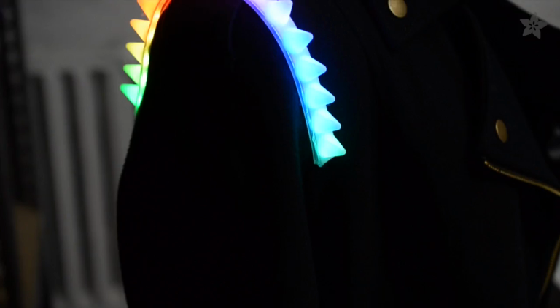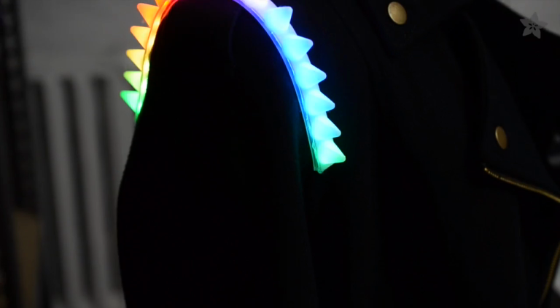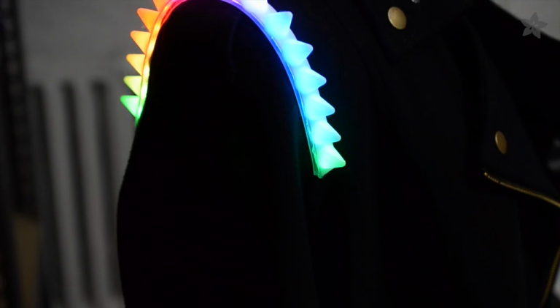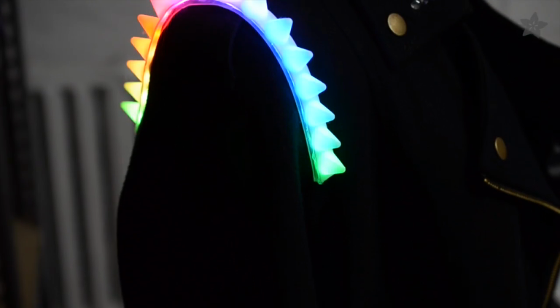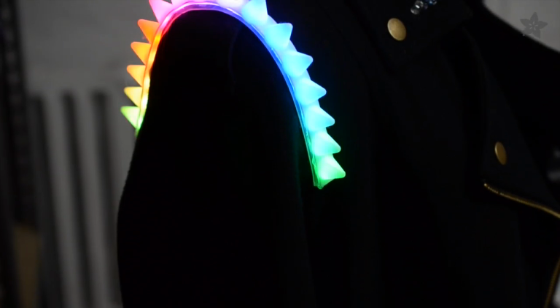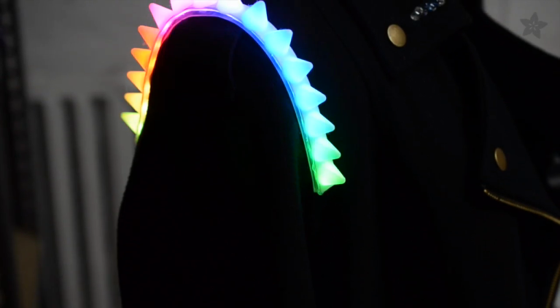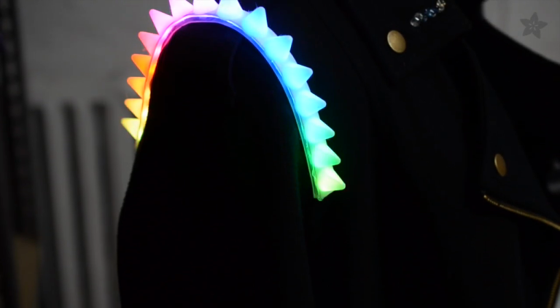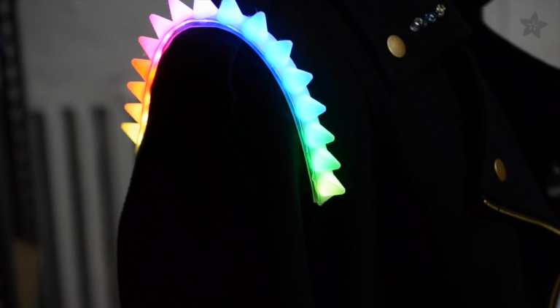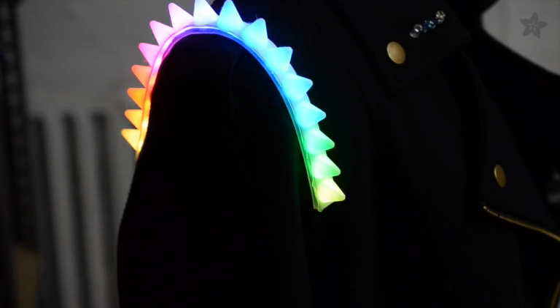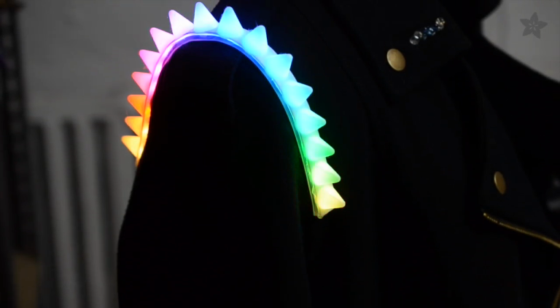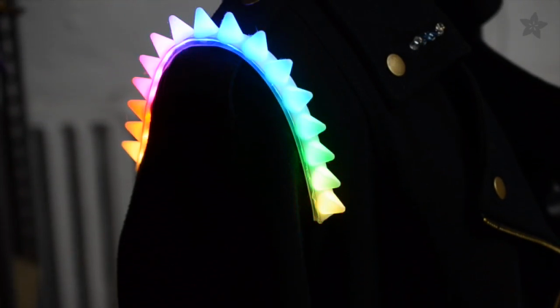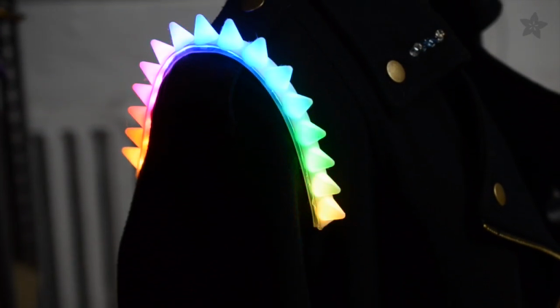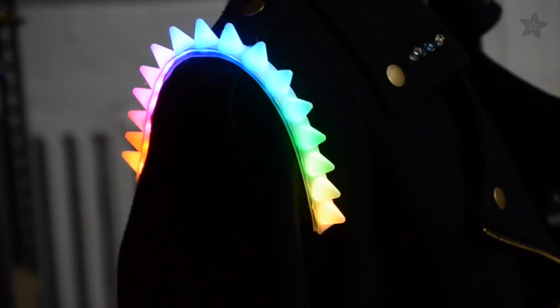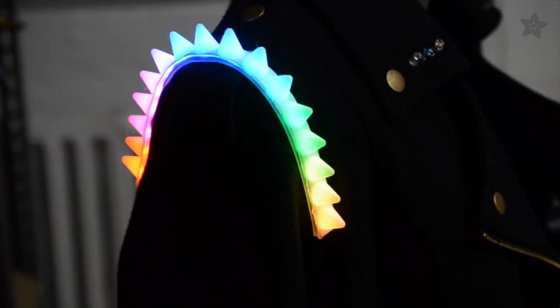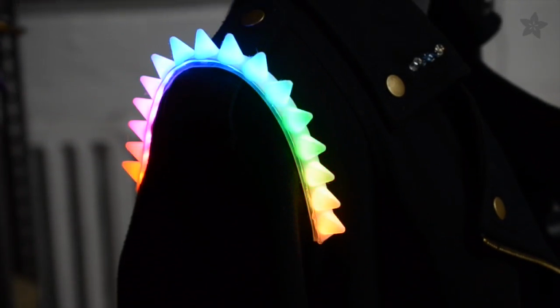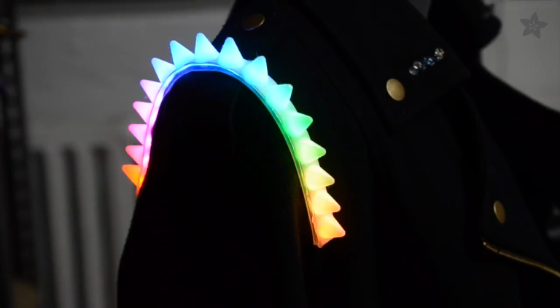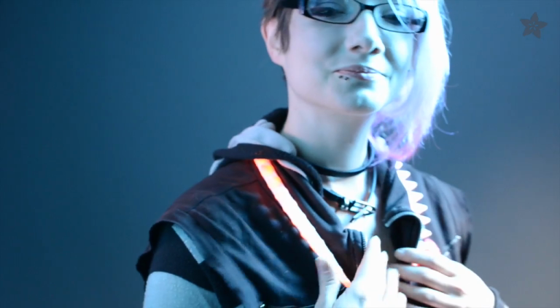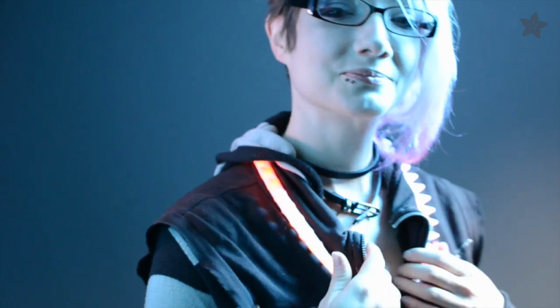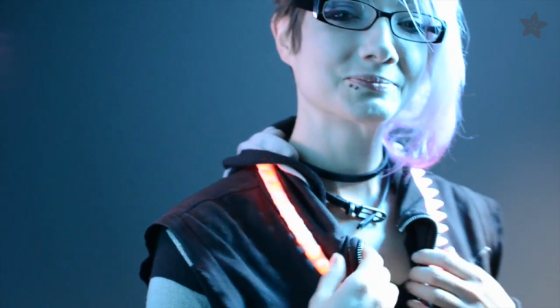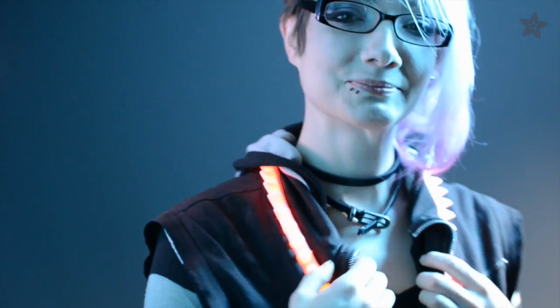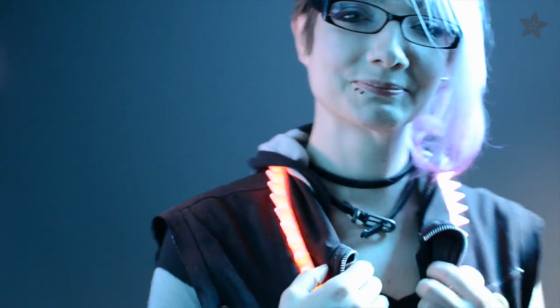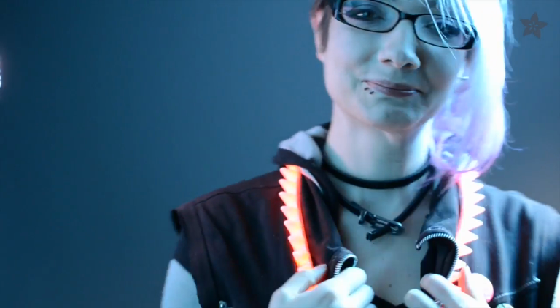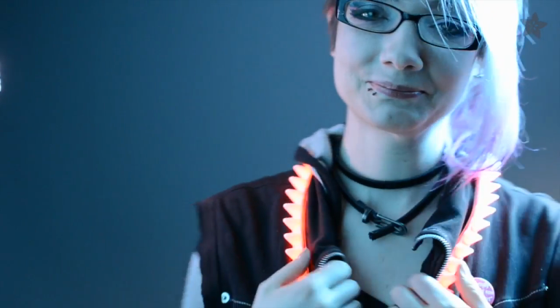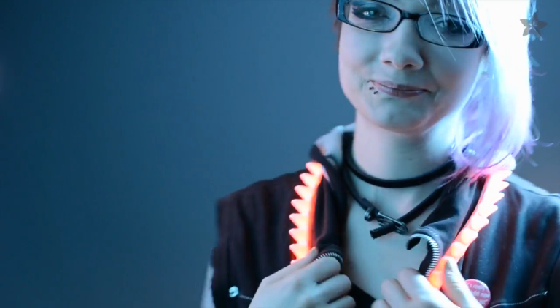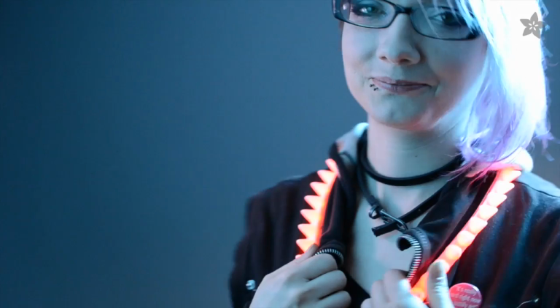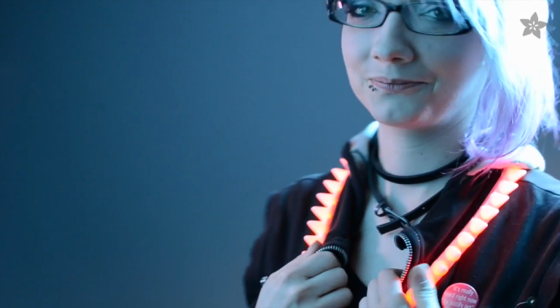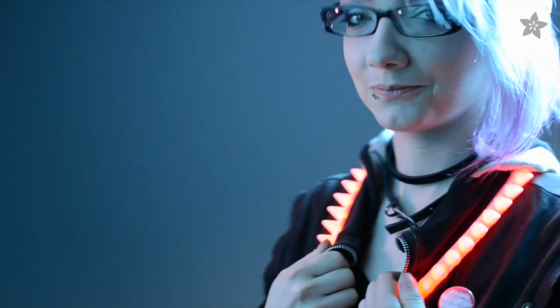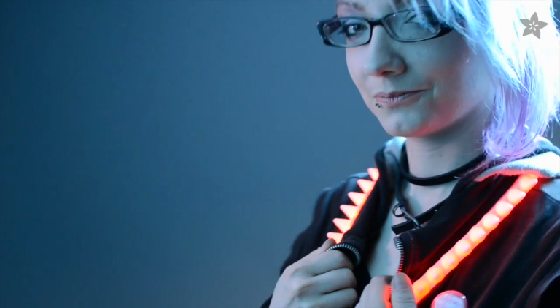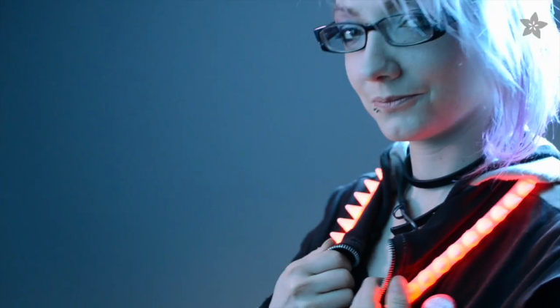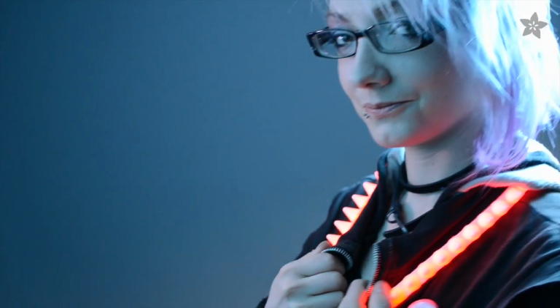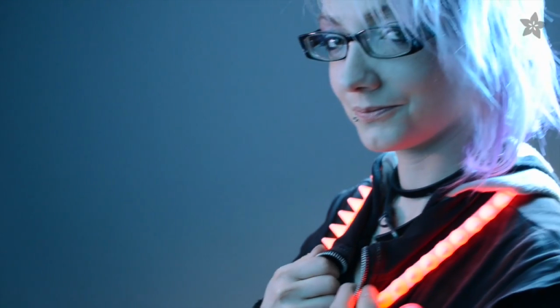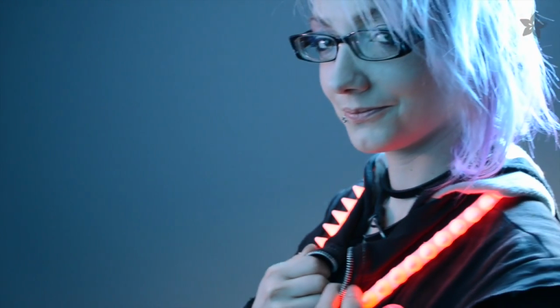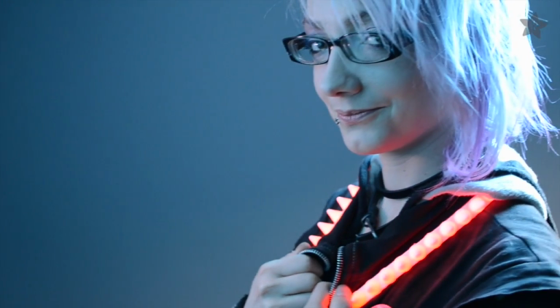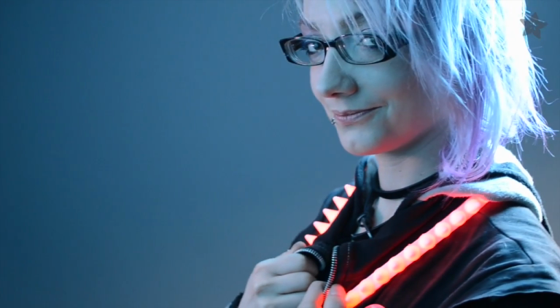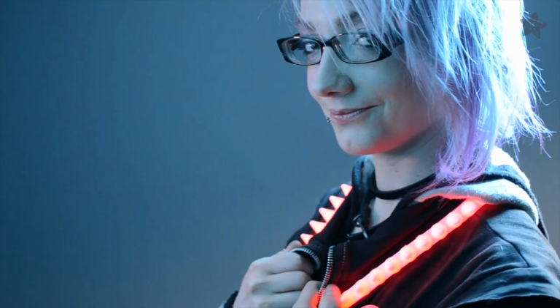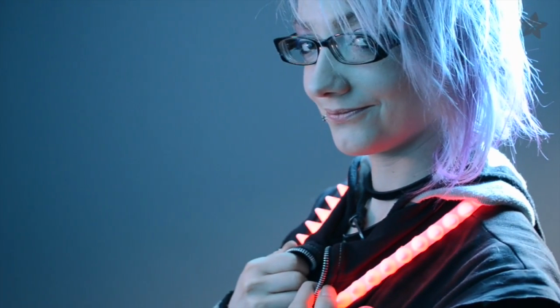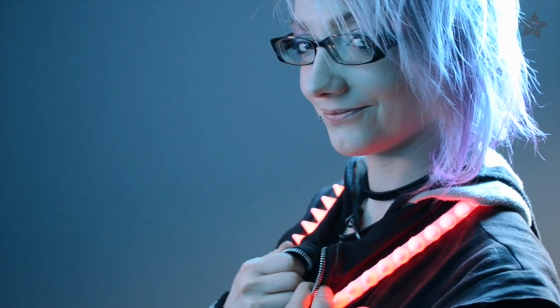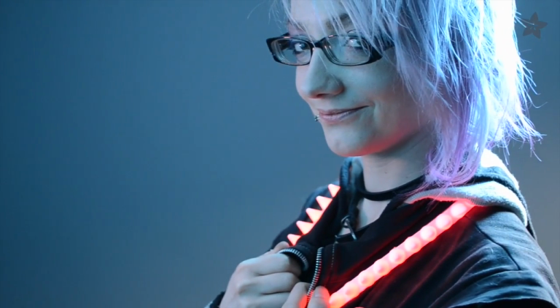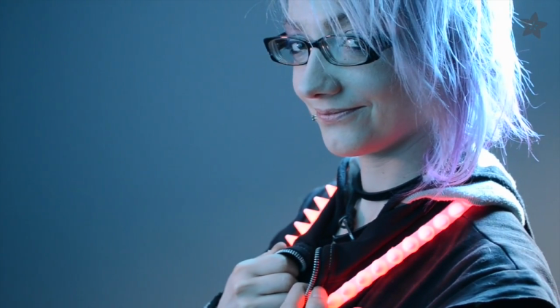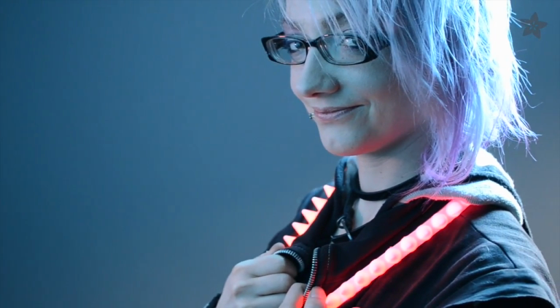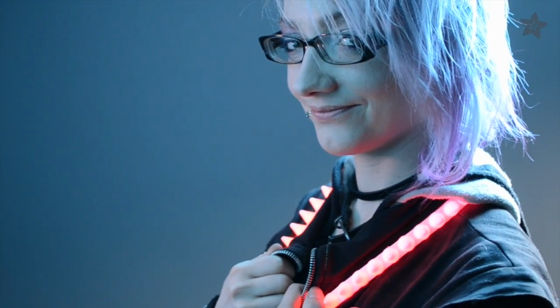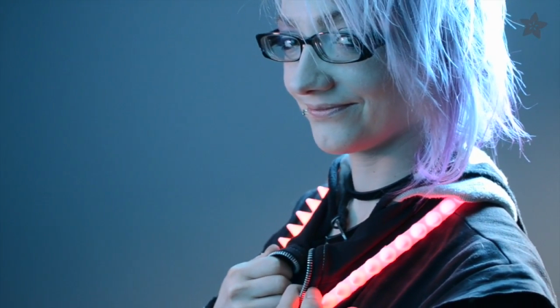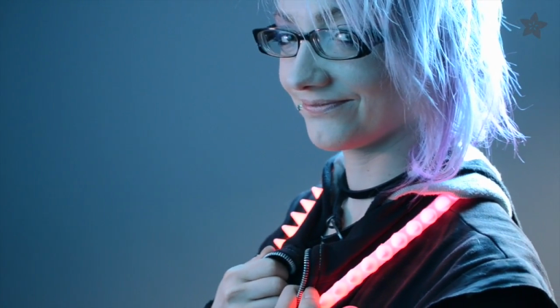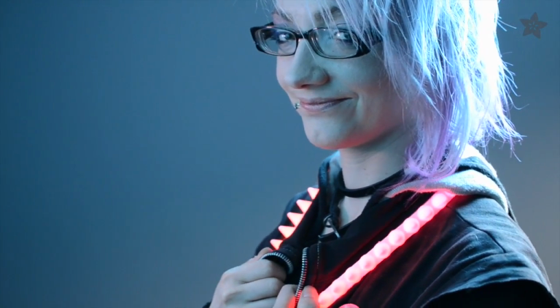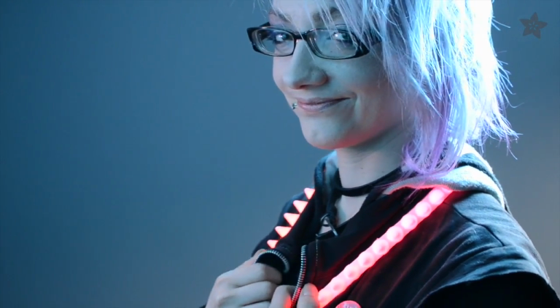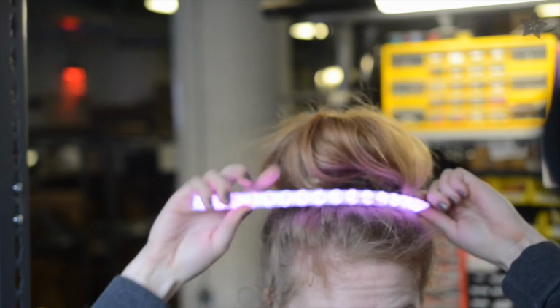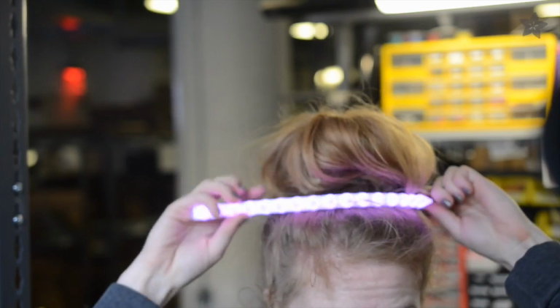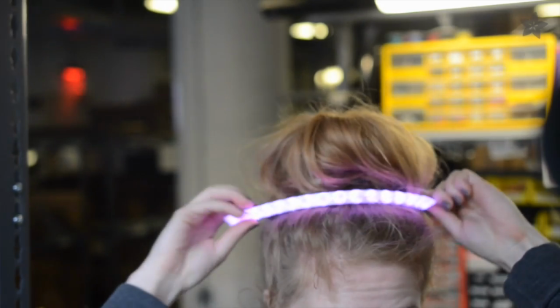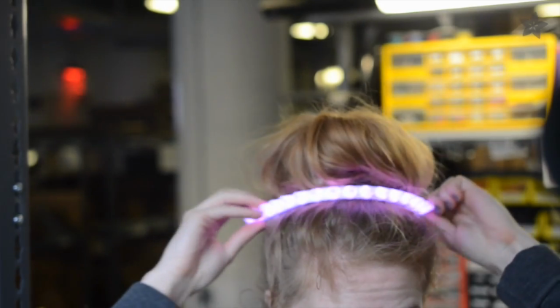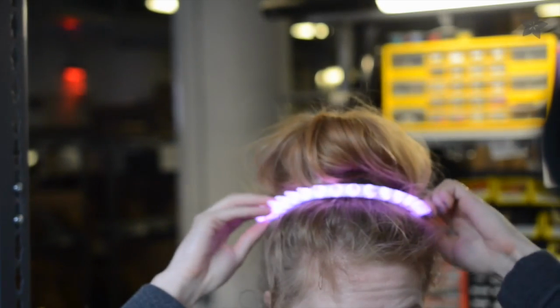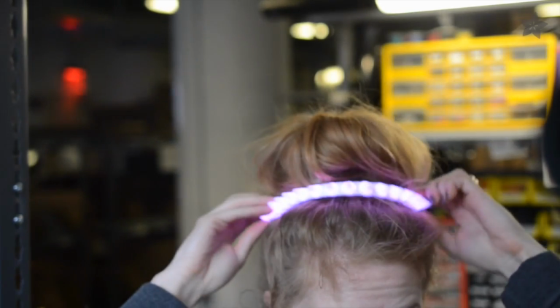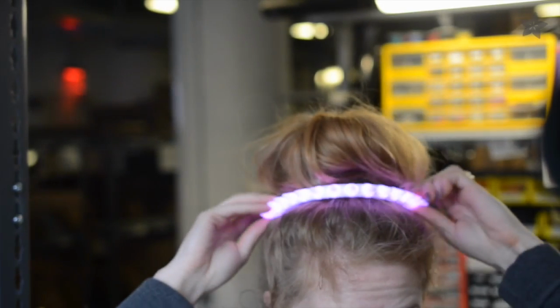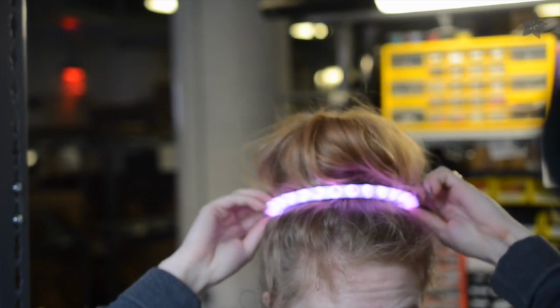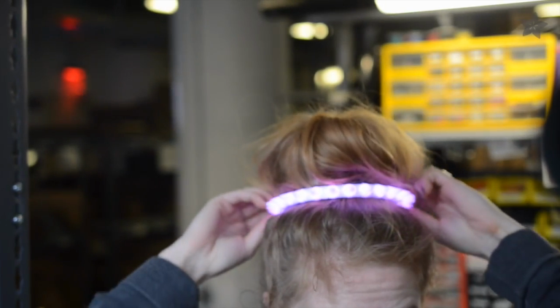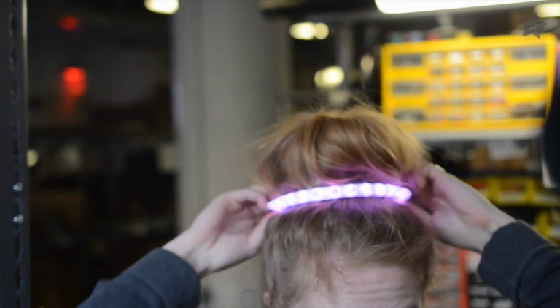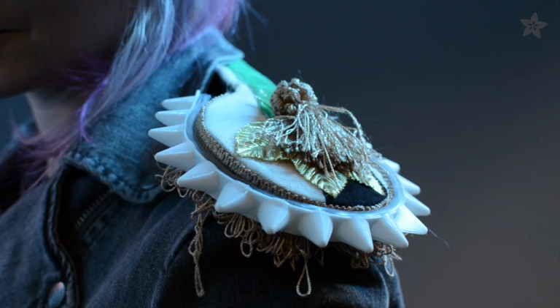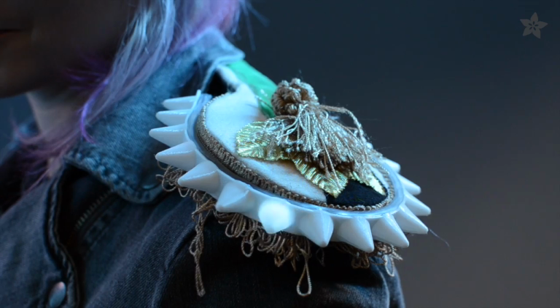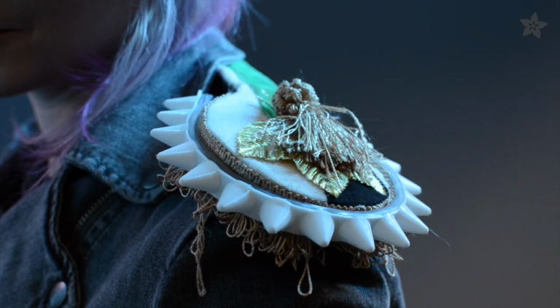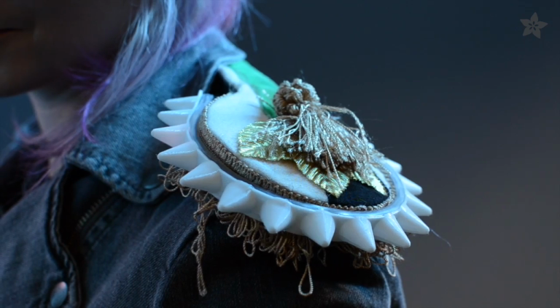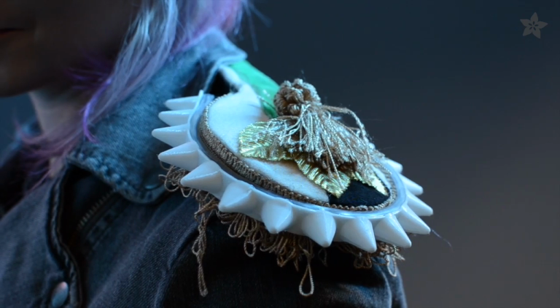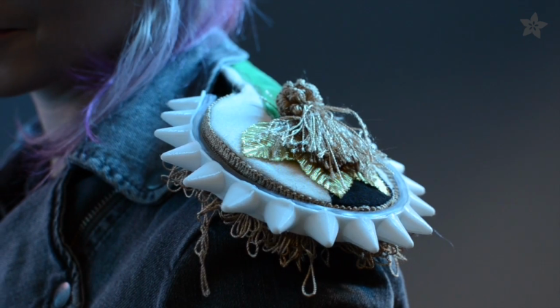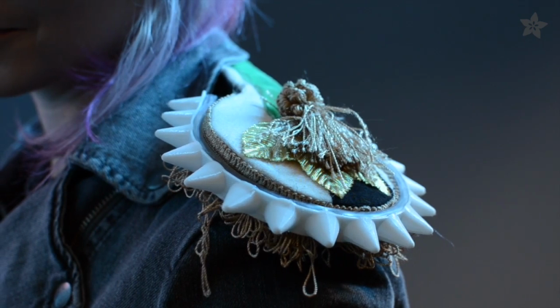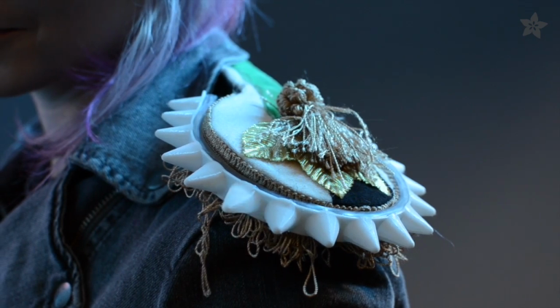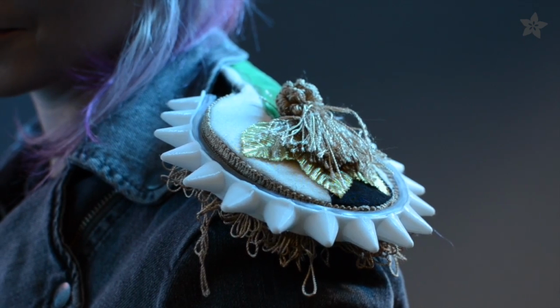You can wear it over your shoulder, around your collar, on the strap of a bag, in your hair, and even wear it as a bracelet.